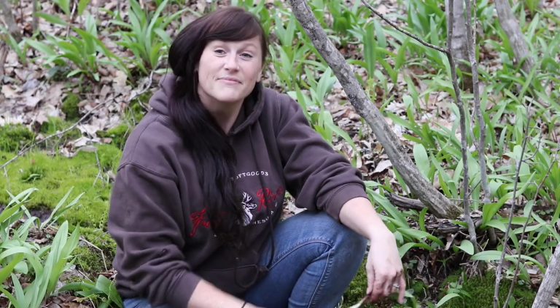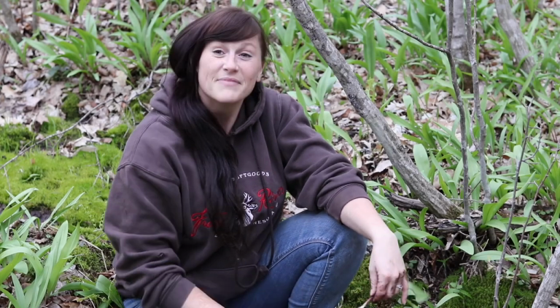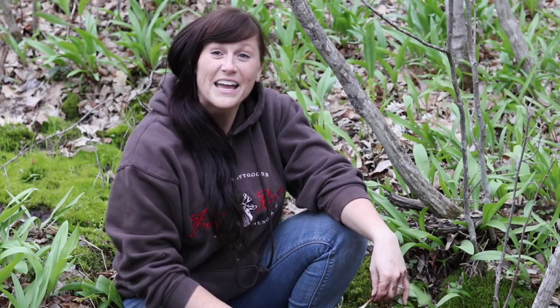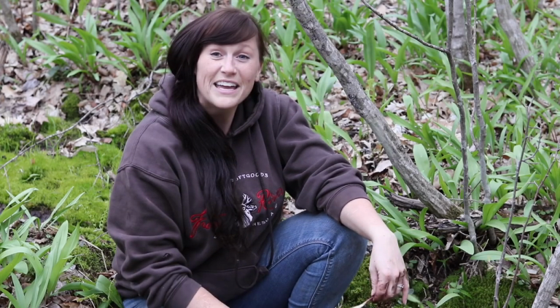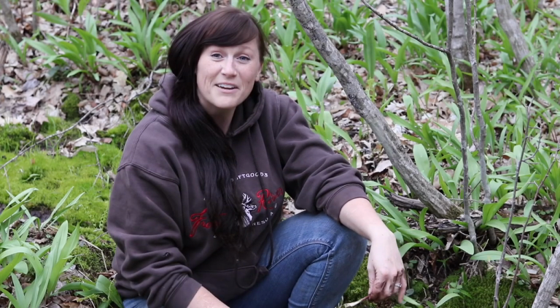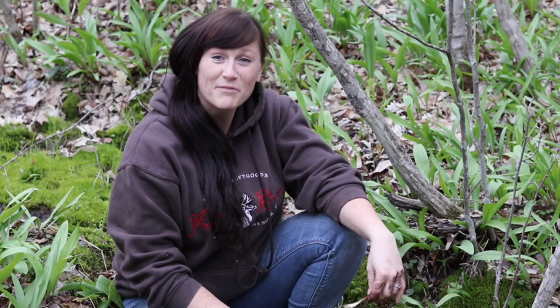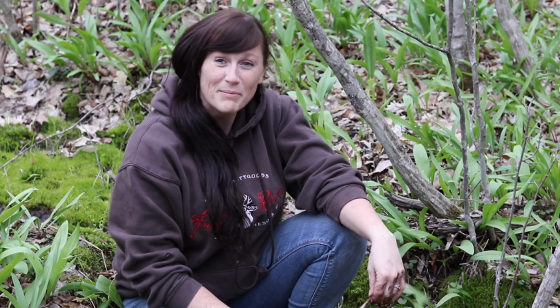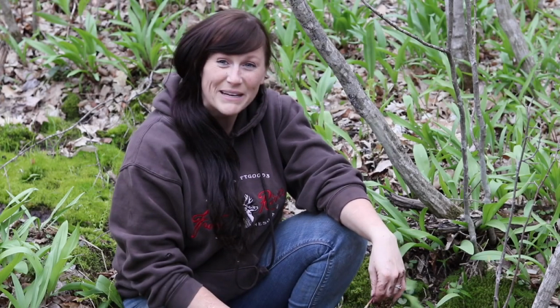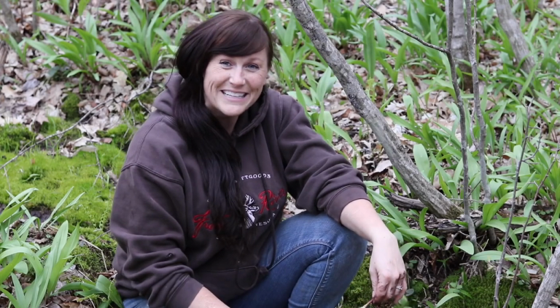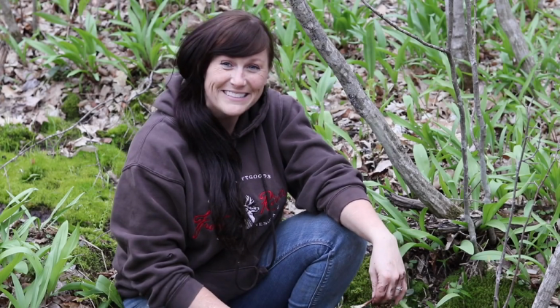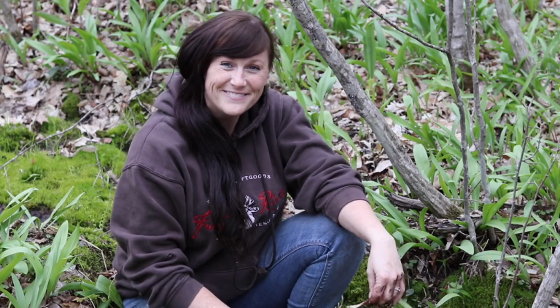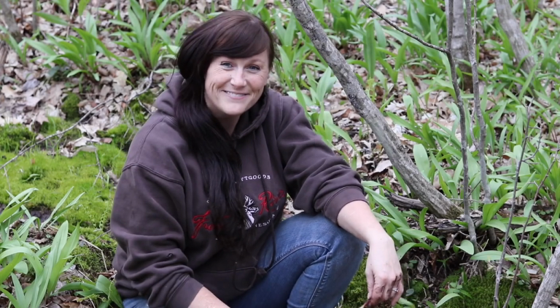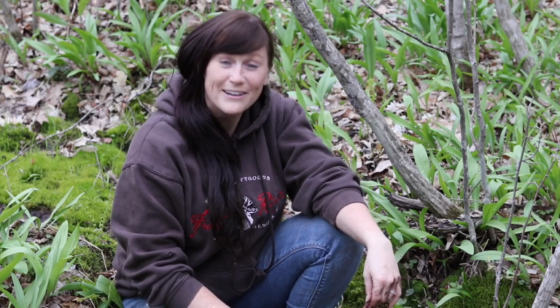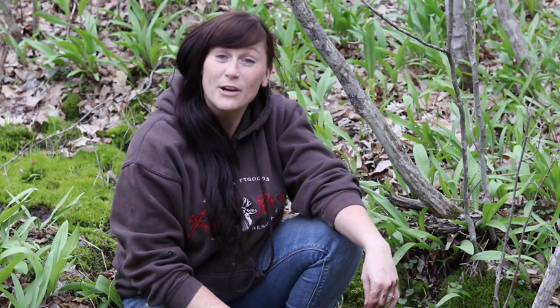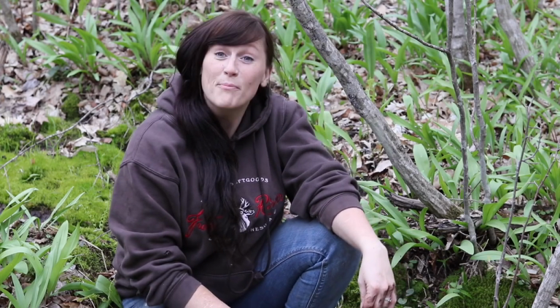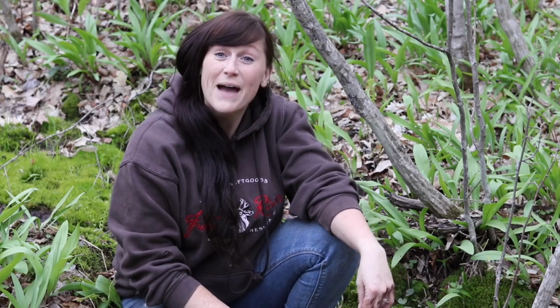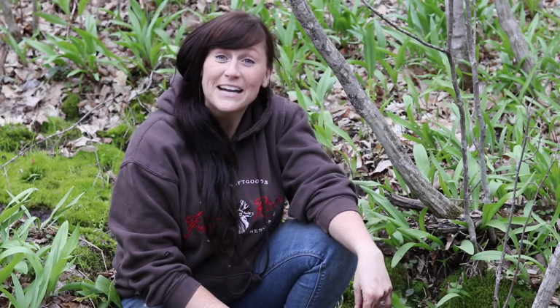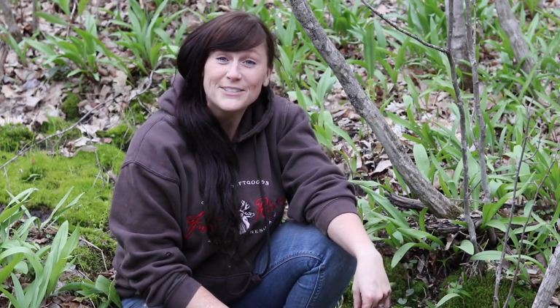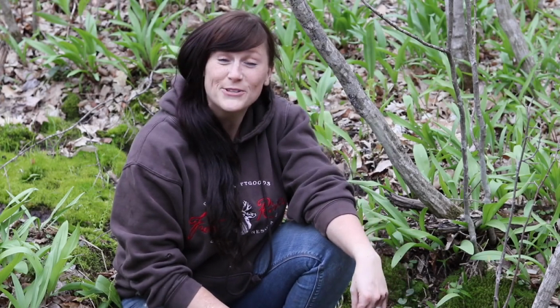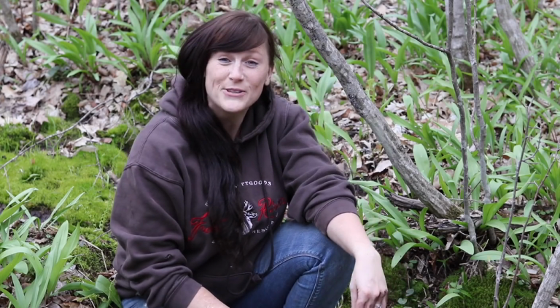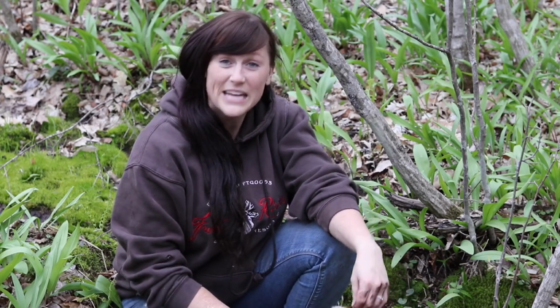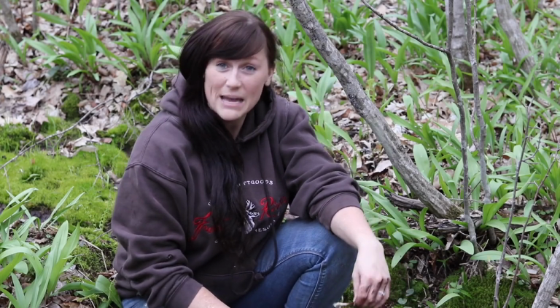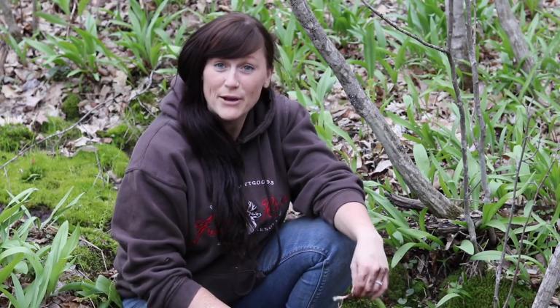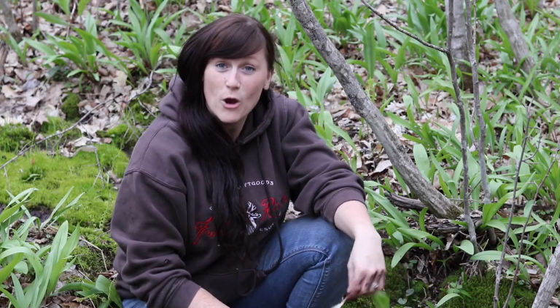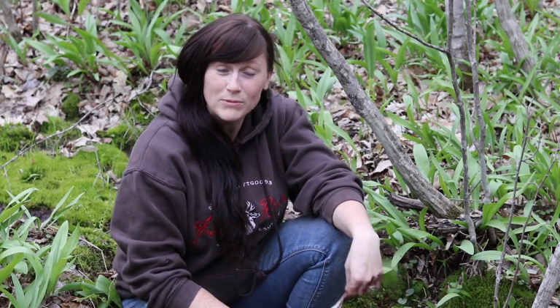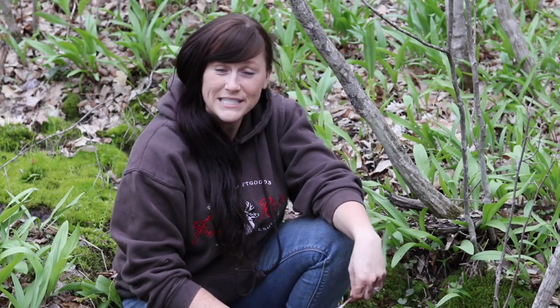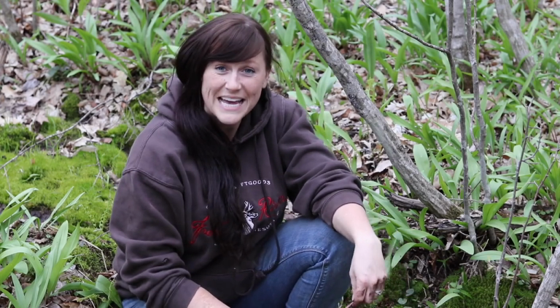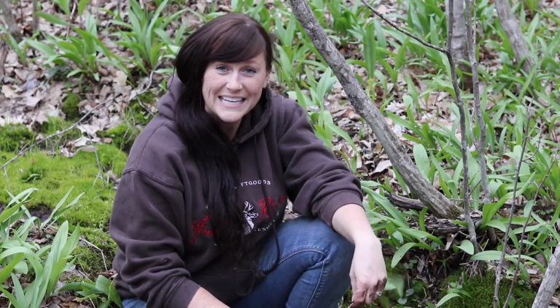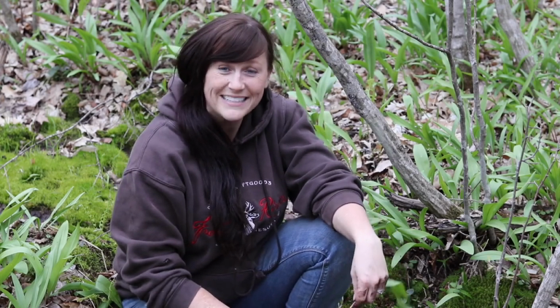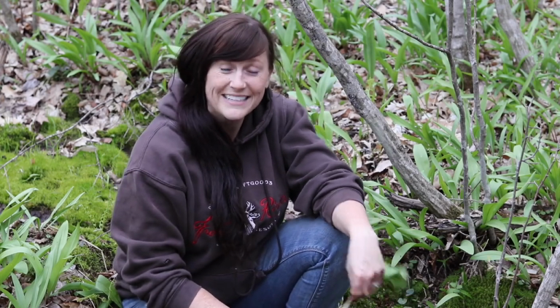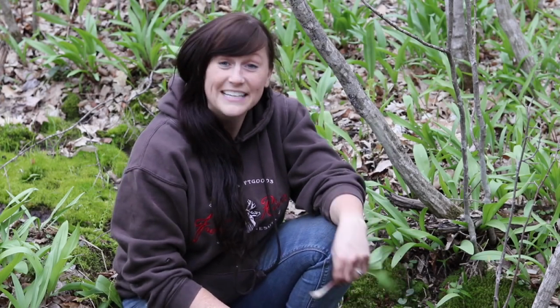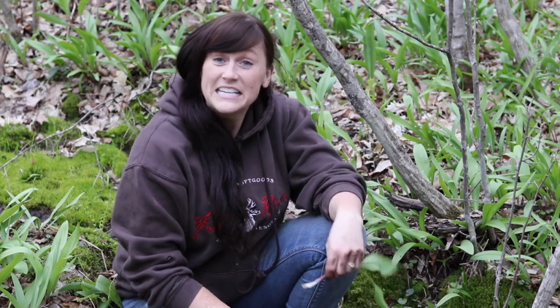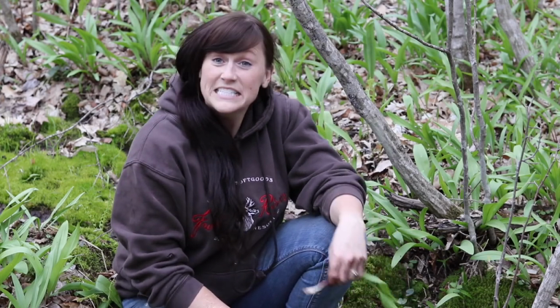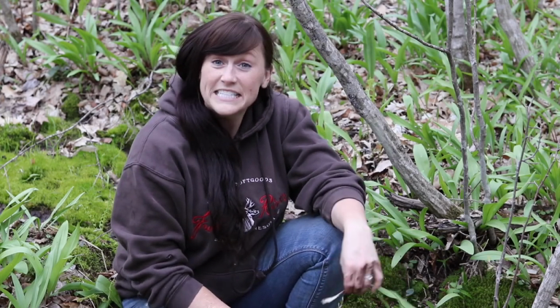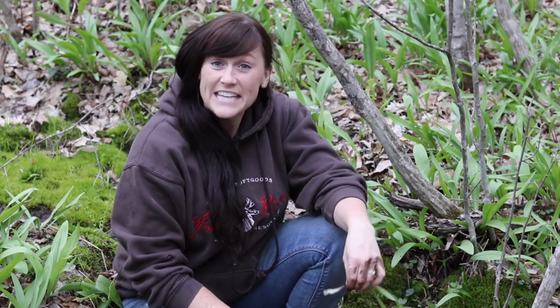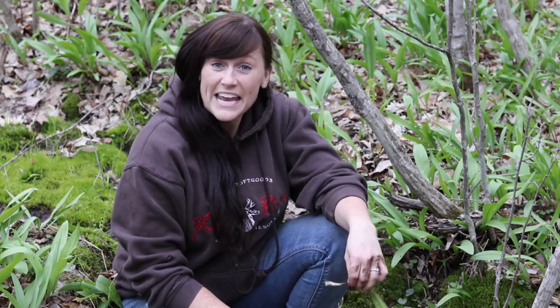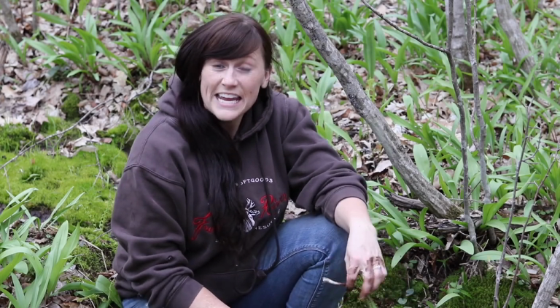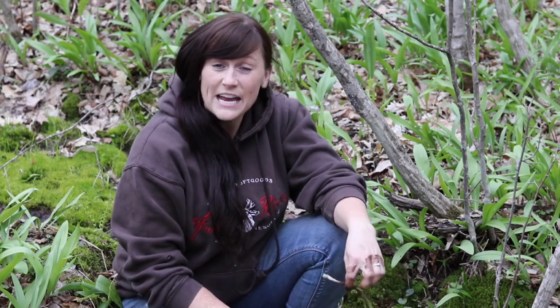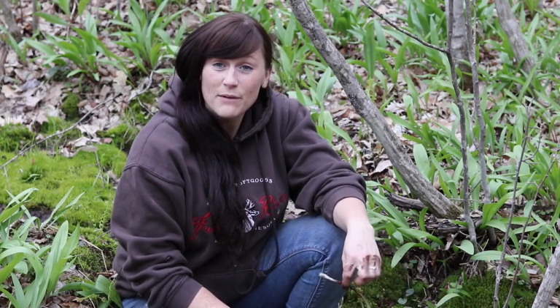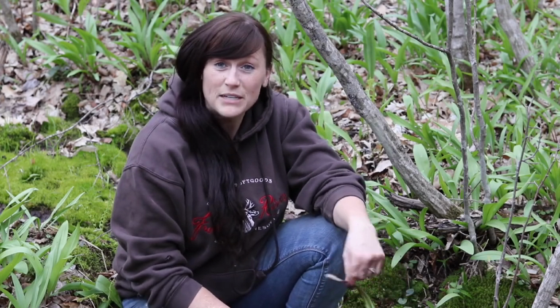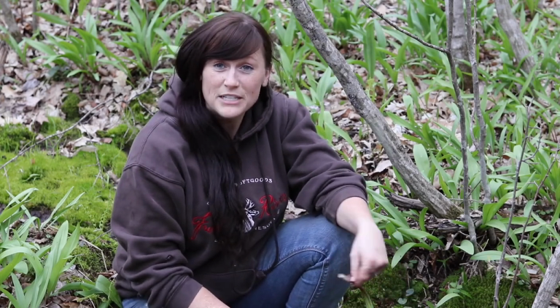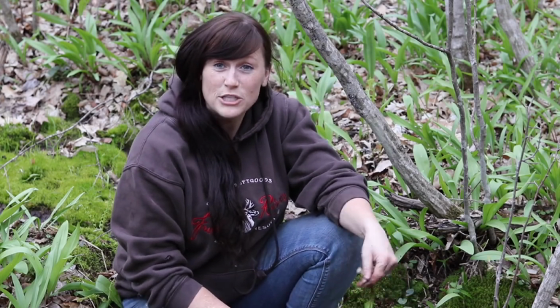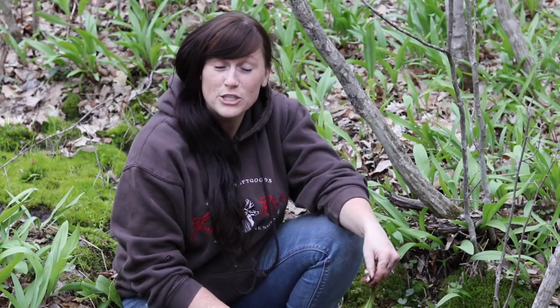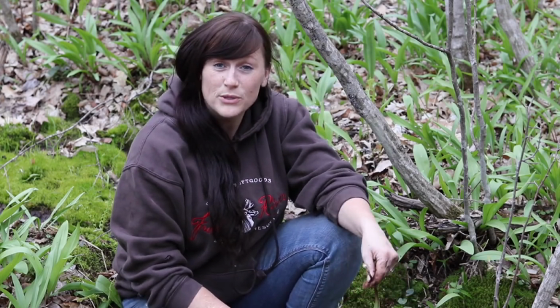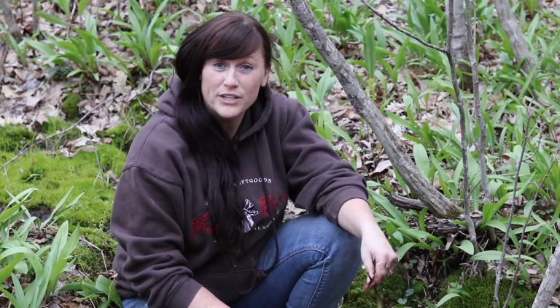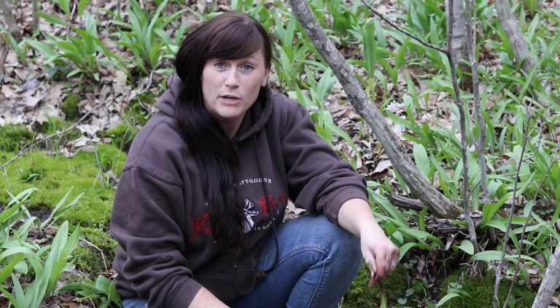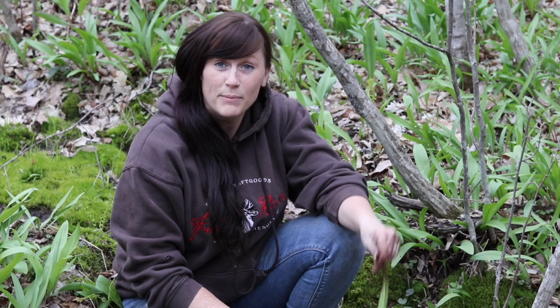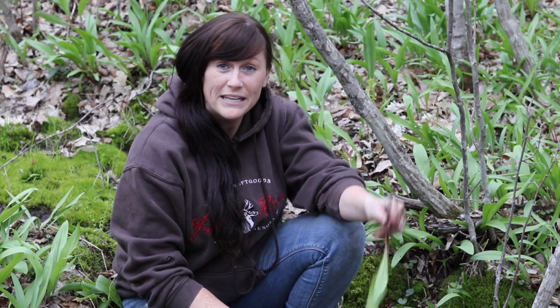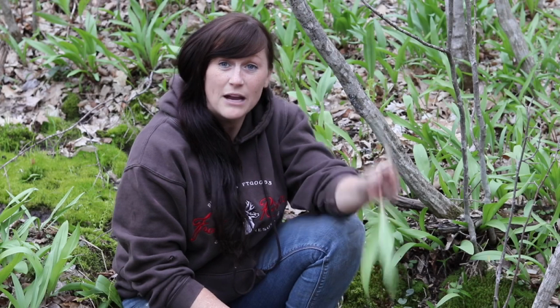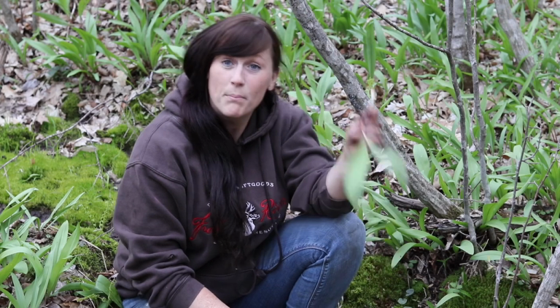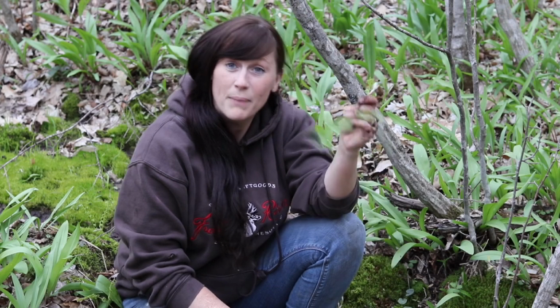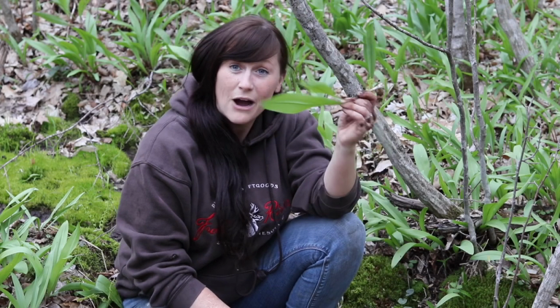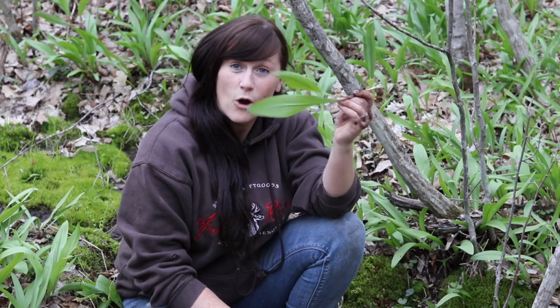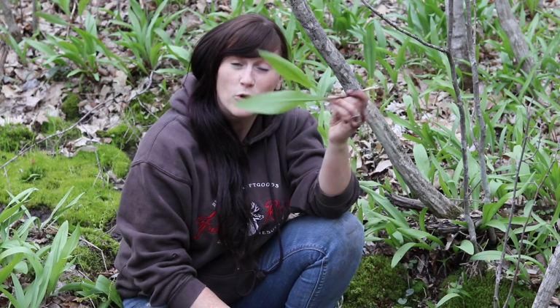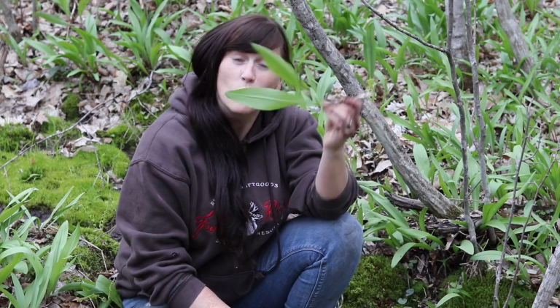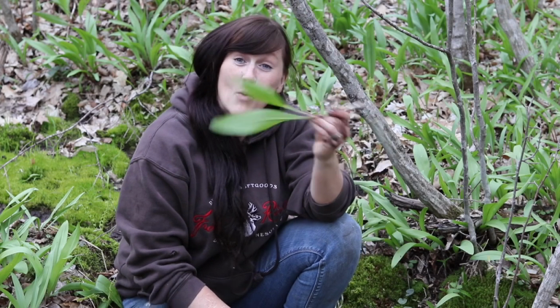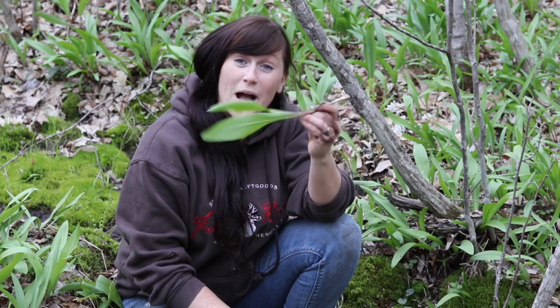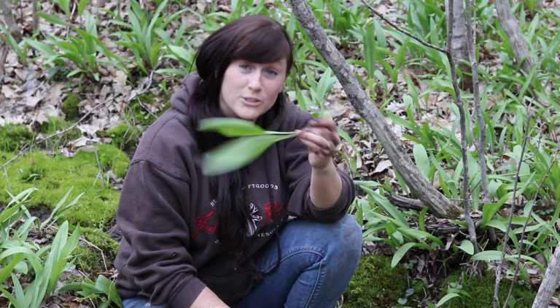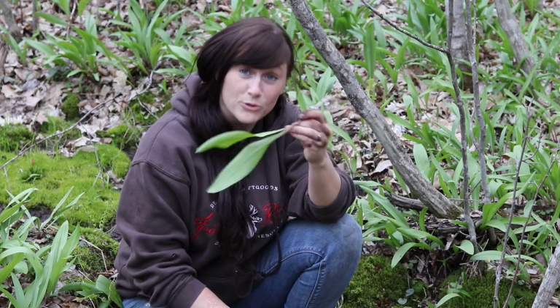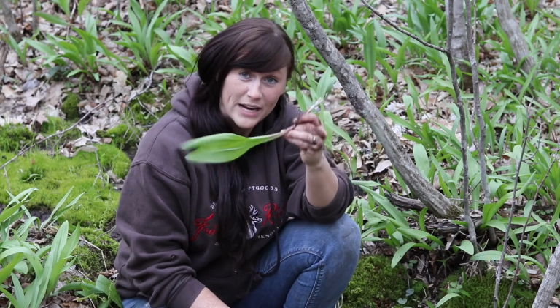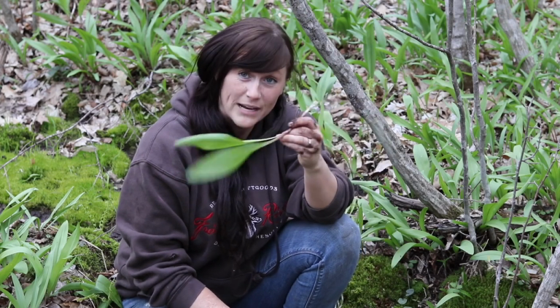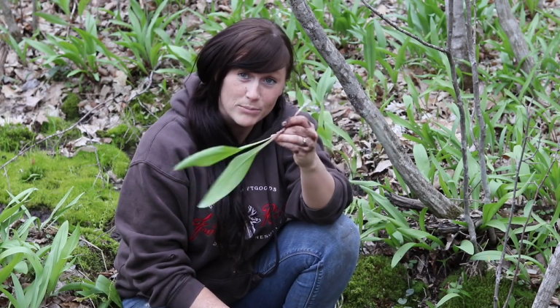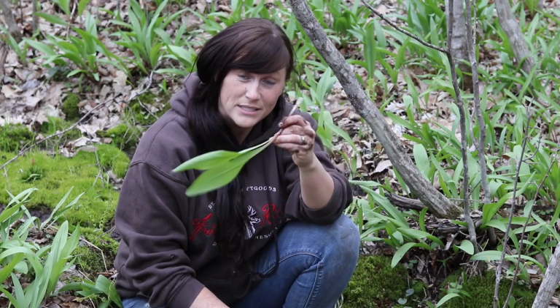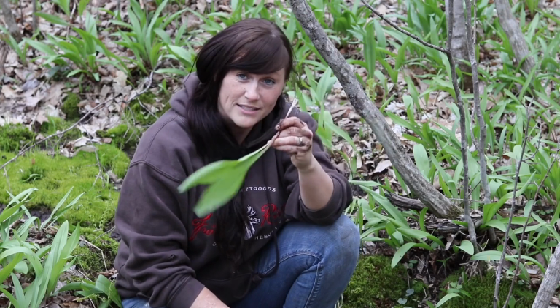Hey everybody, welcome back to the MN Homestead. Today I want to teach you a little bit about wild ramps.